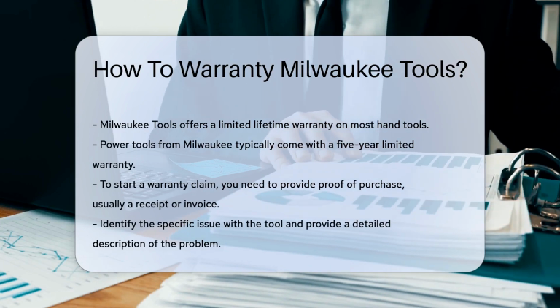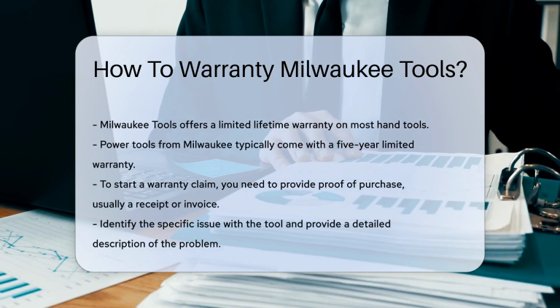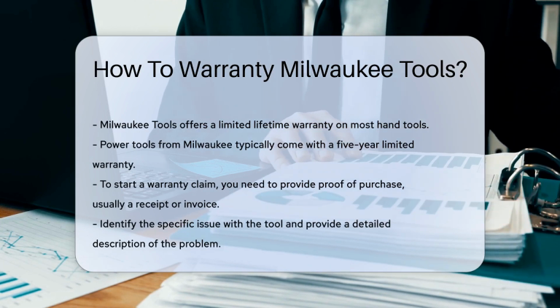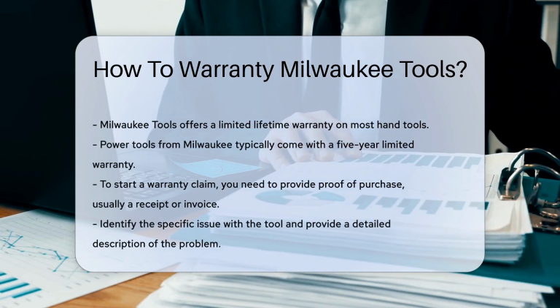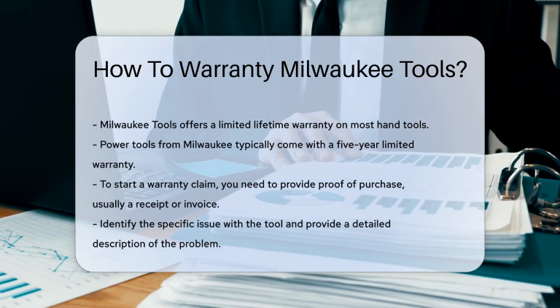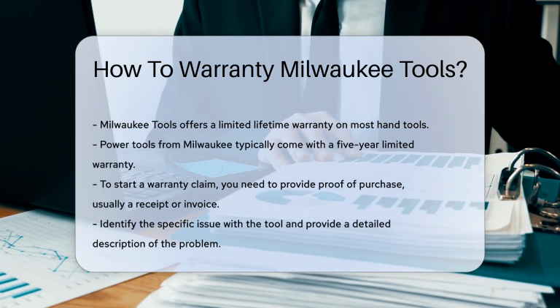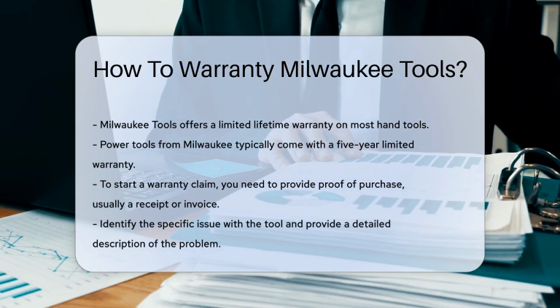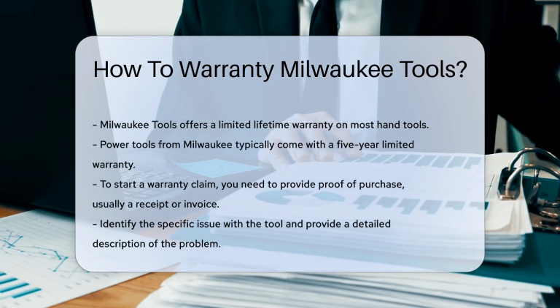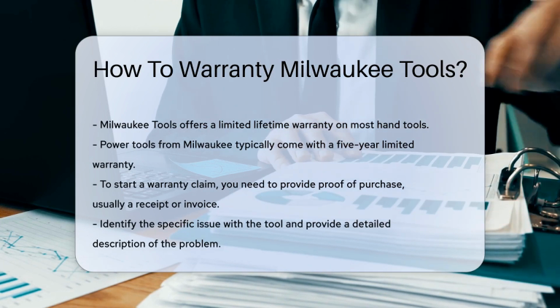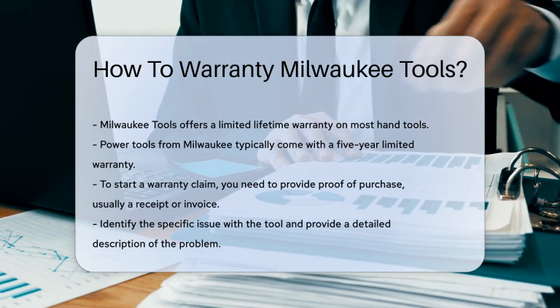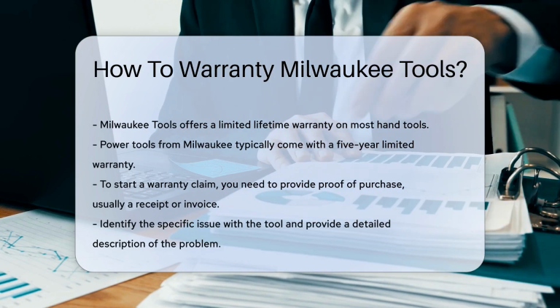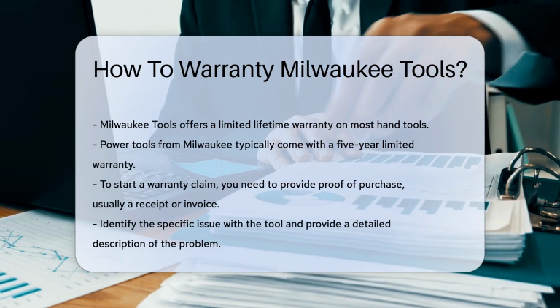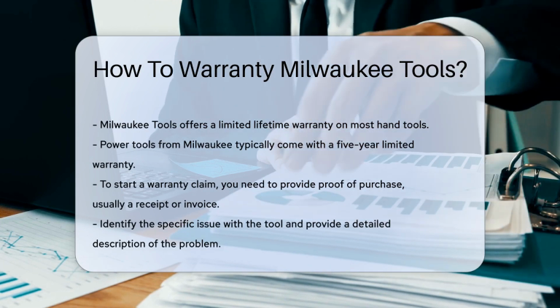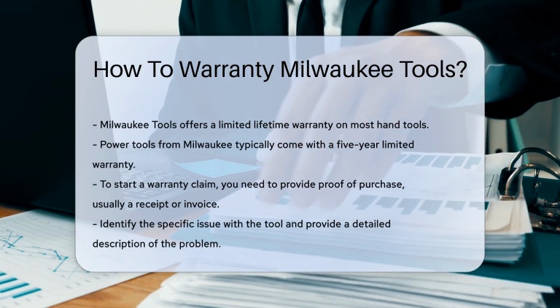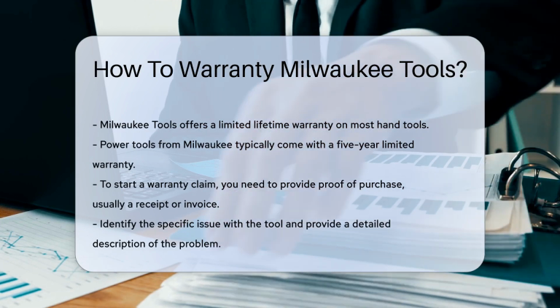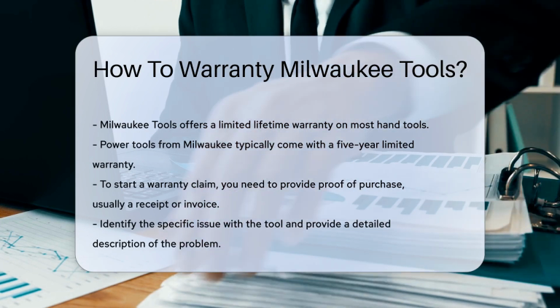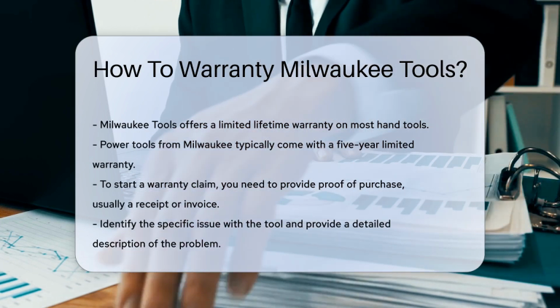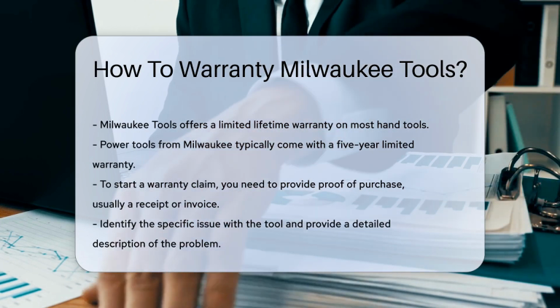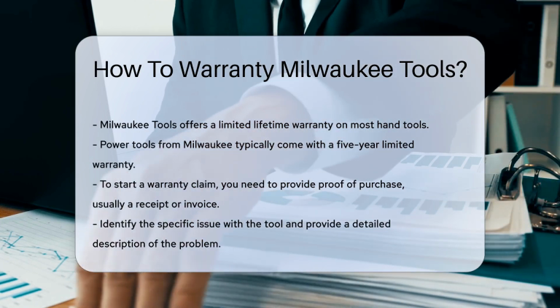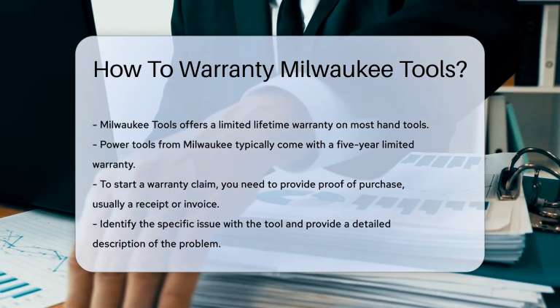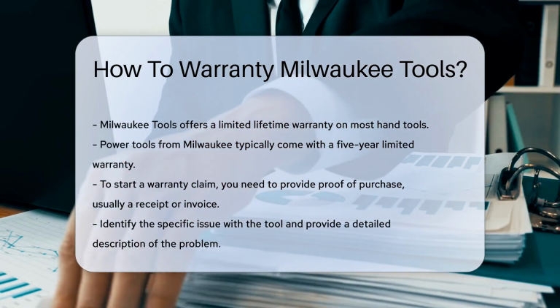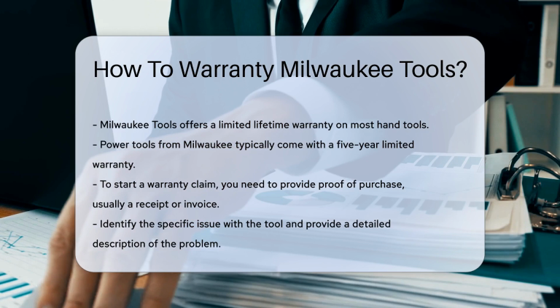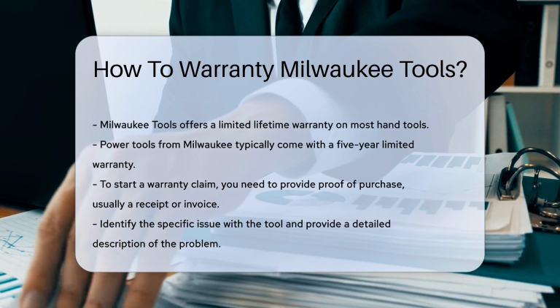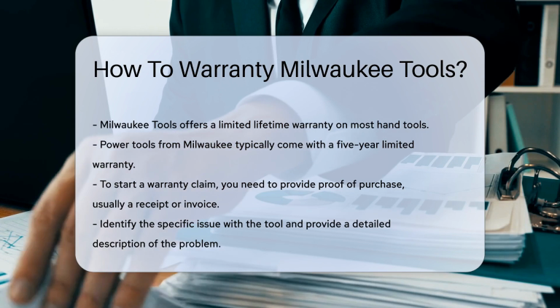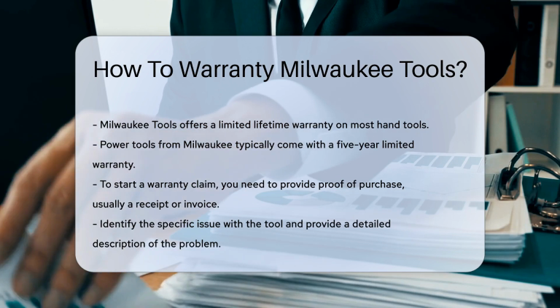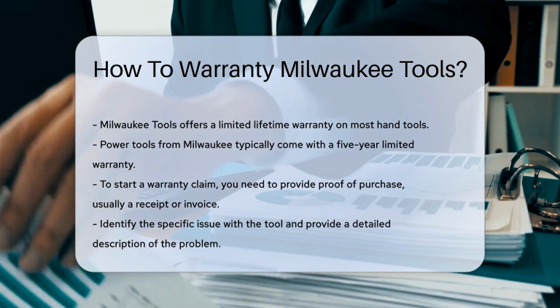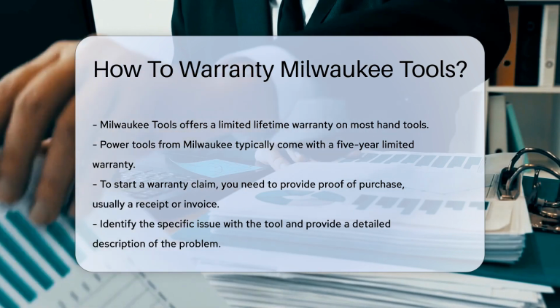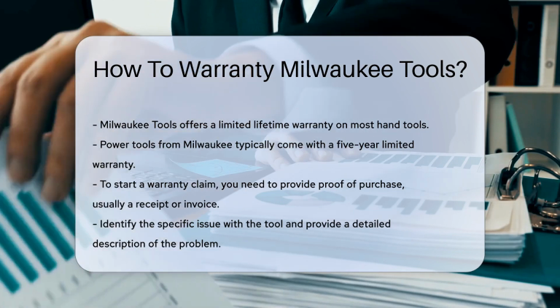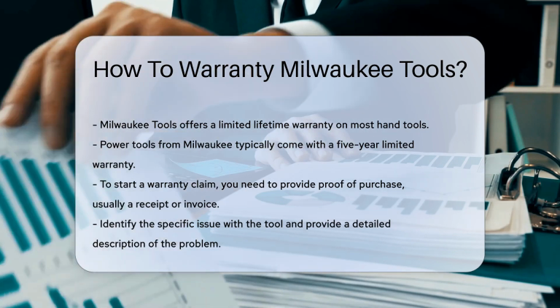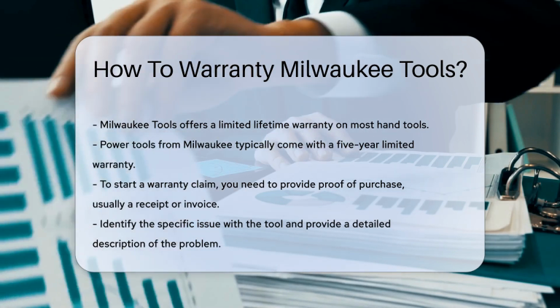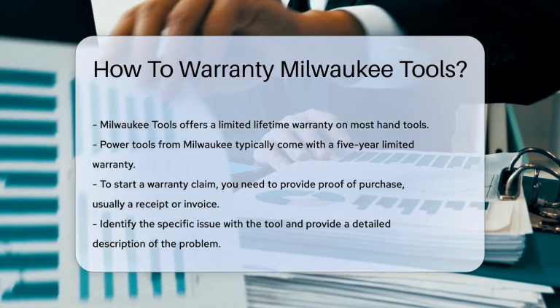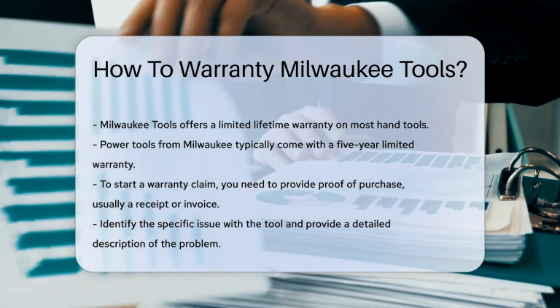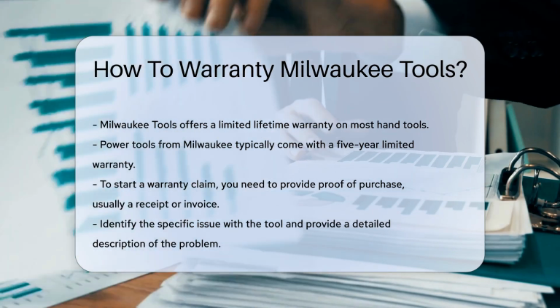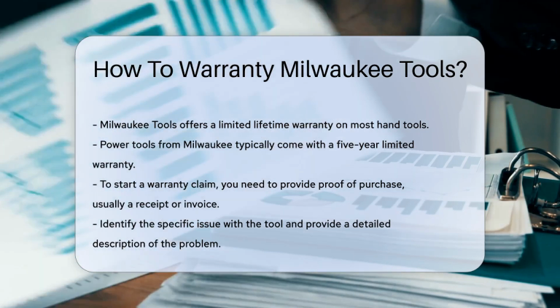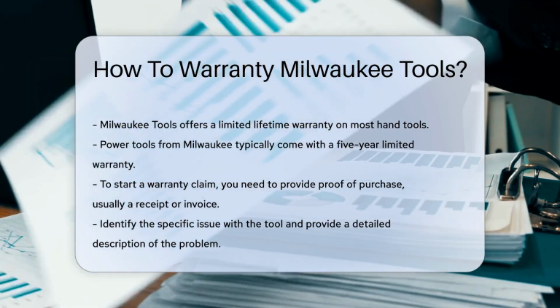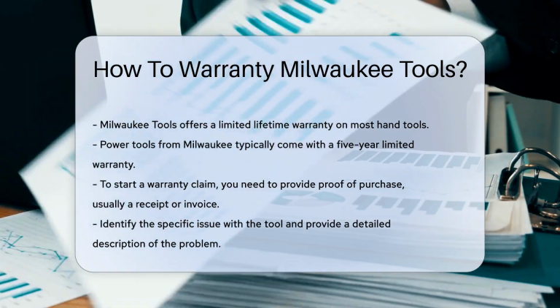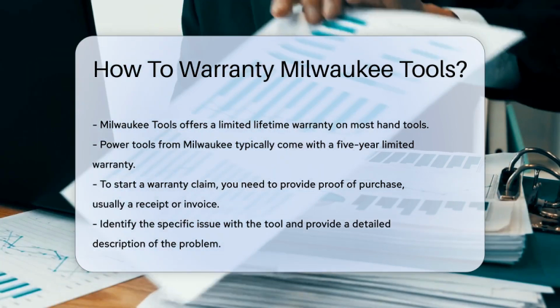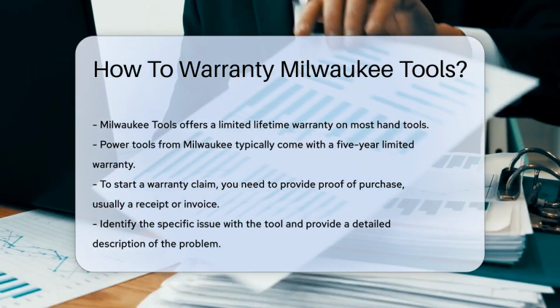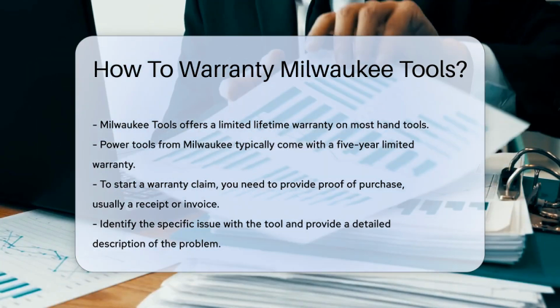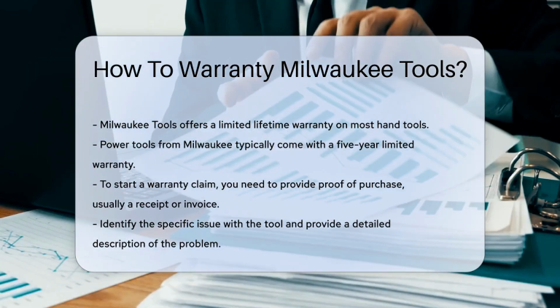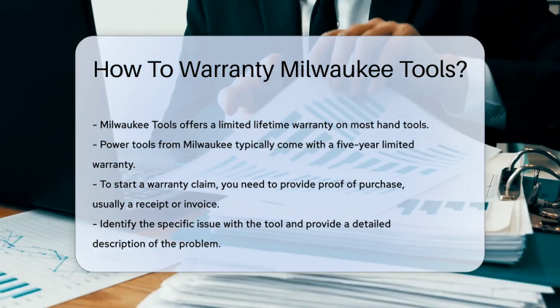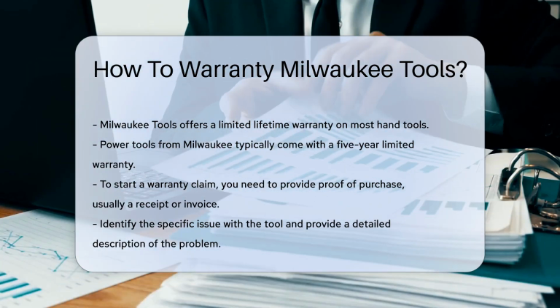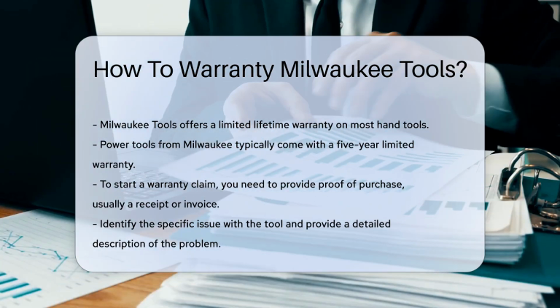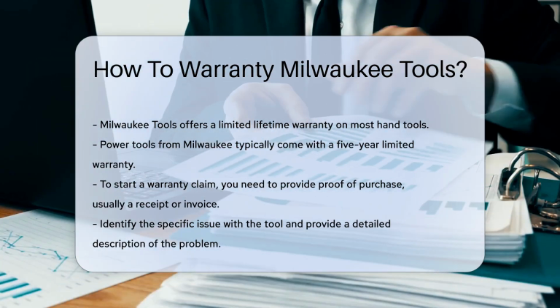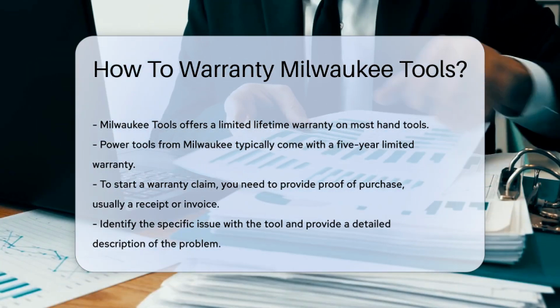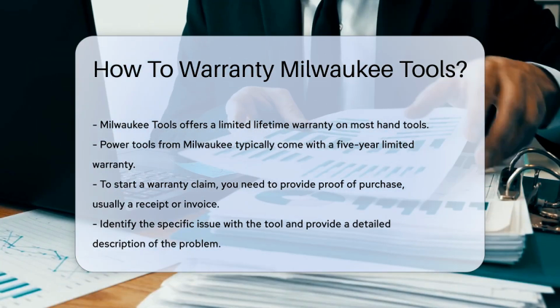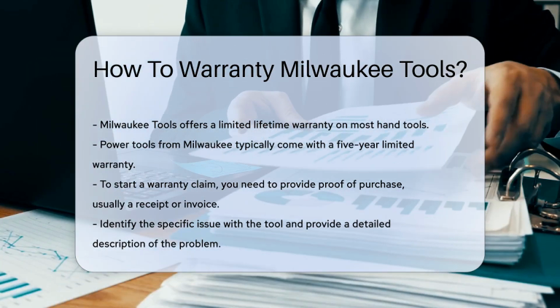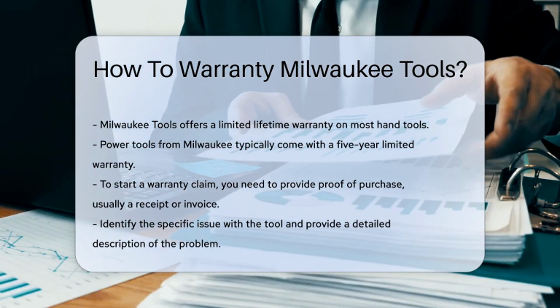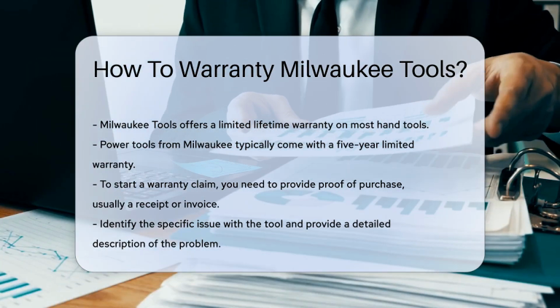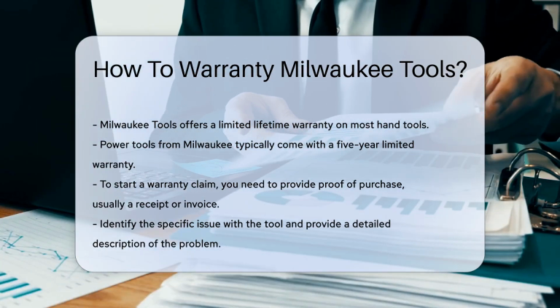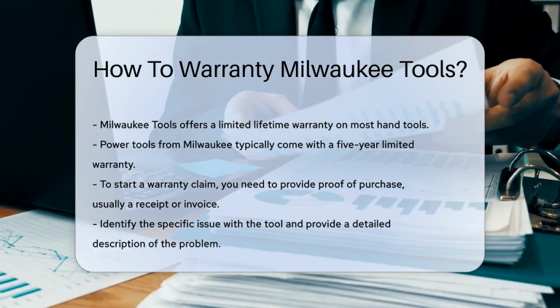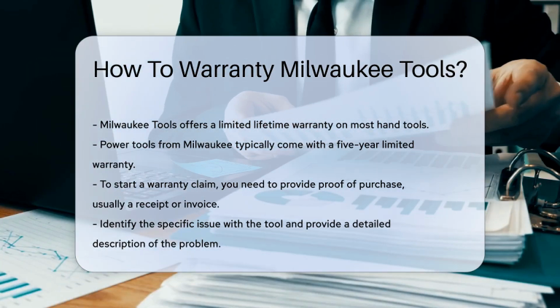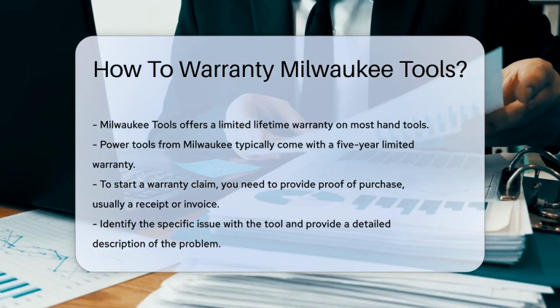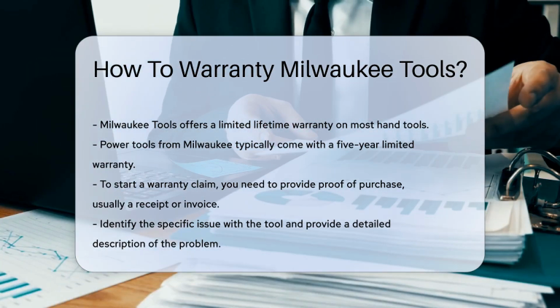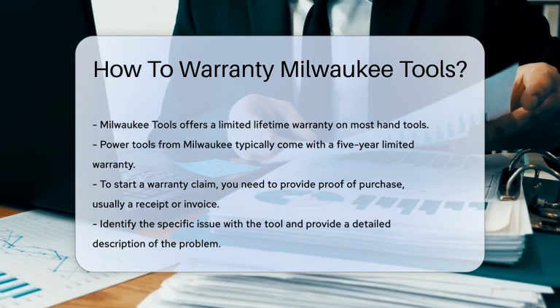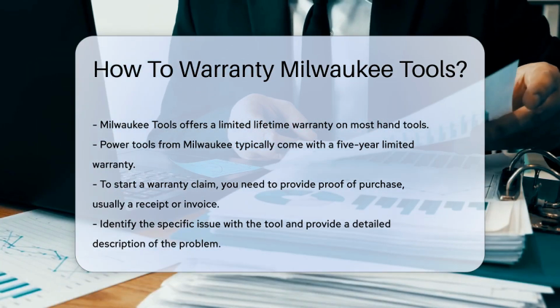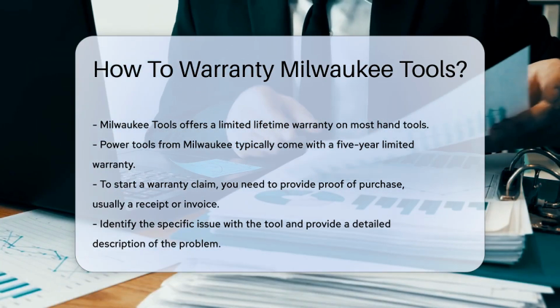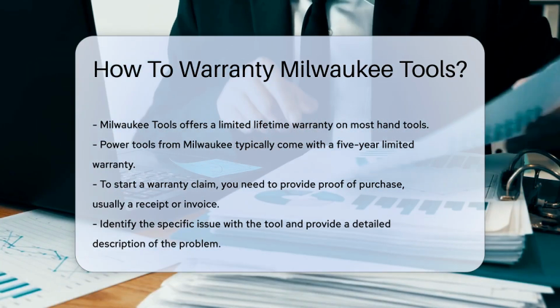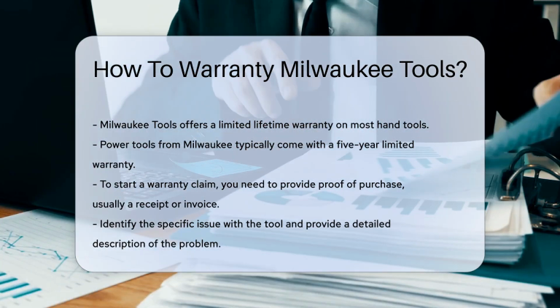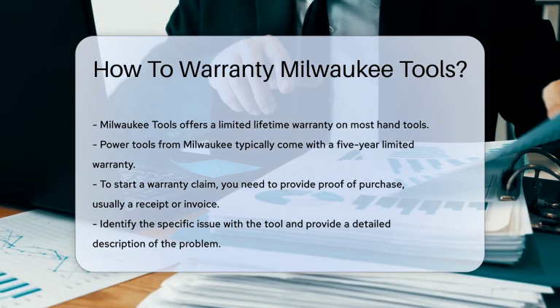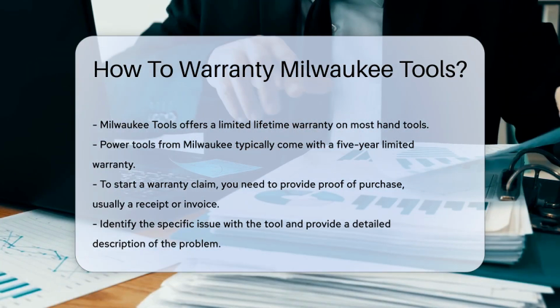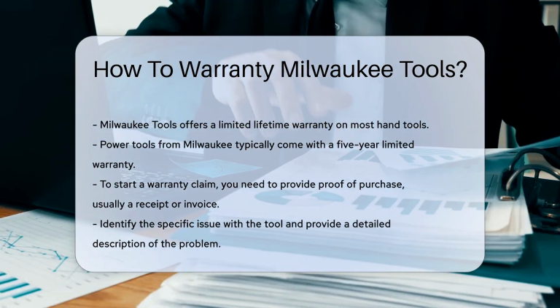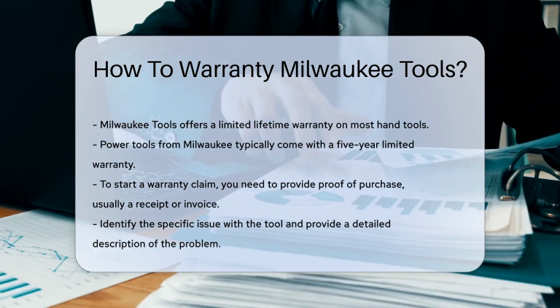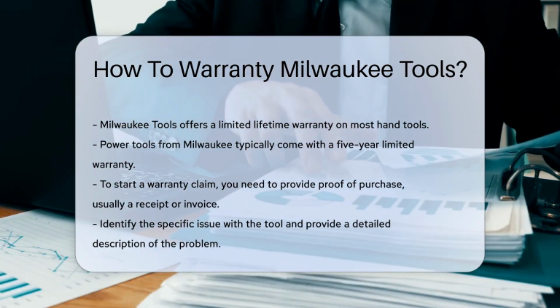Milwaukee Tools offers a limited lifetime warranty on most hand tools. Power tools typically come with a five-year limited warranty.